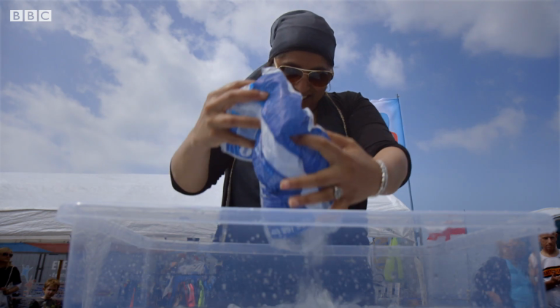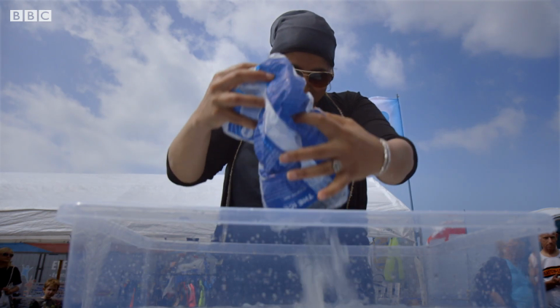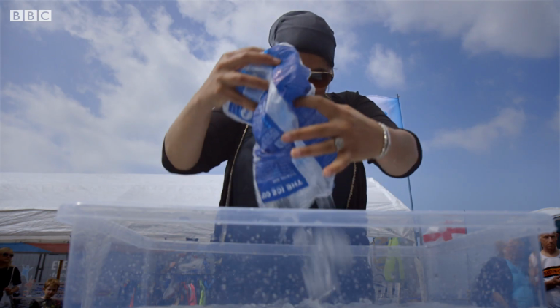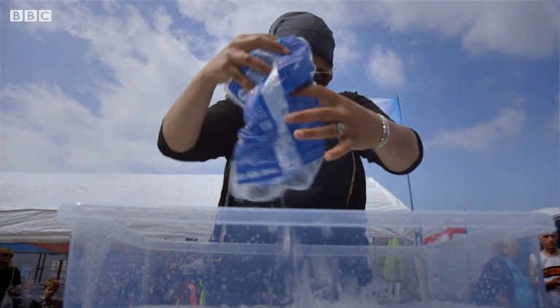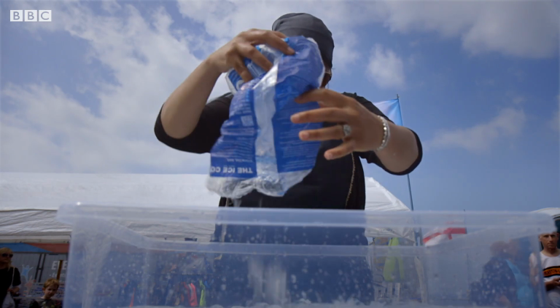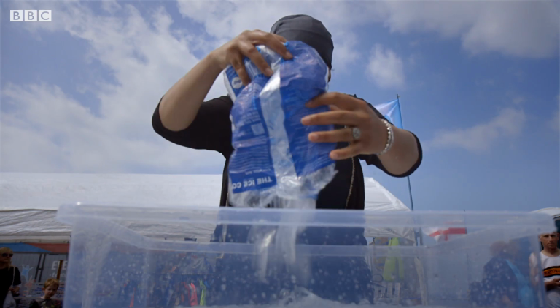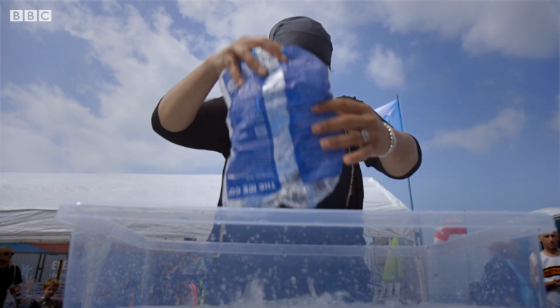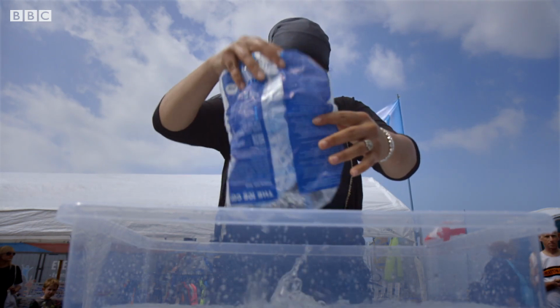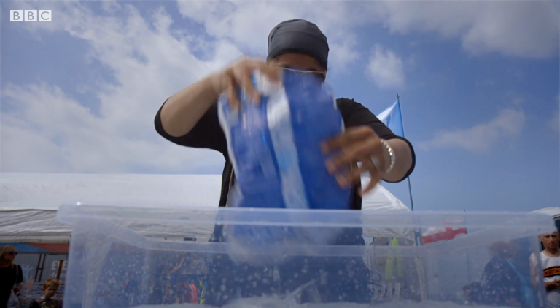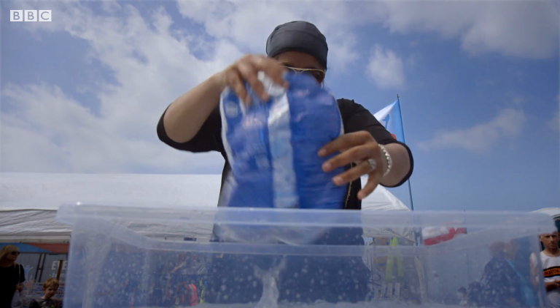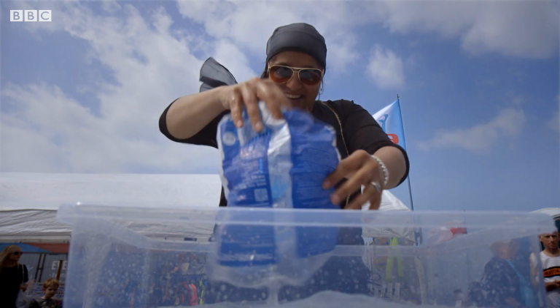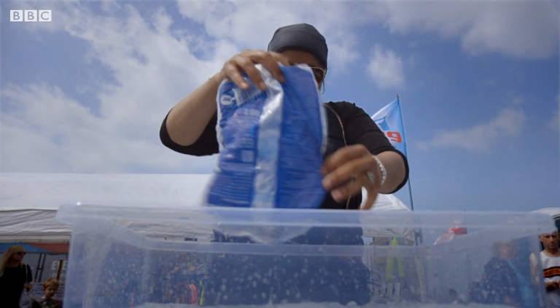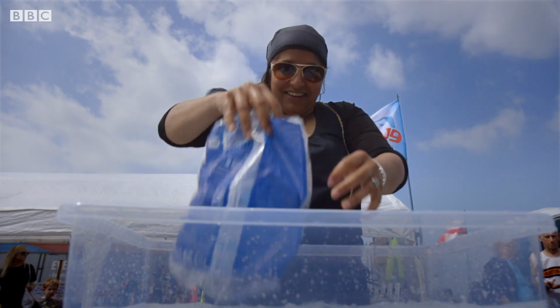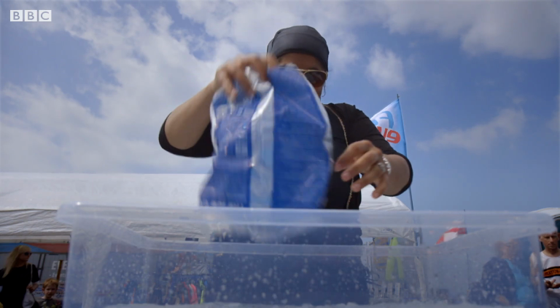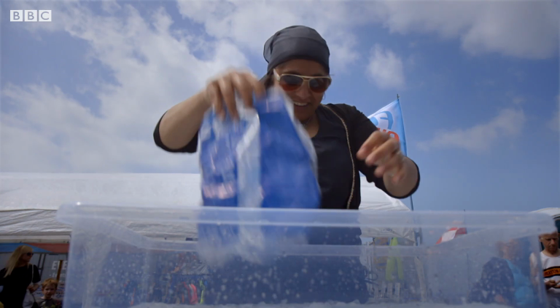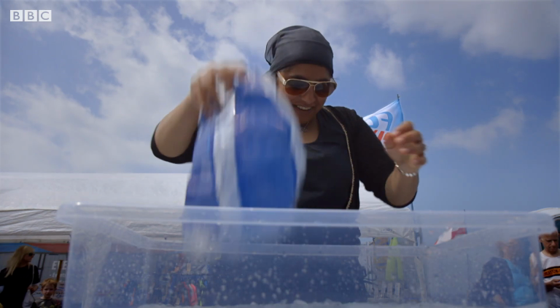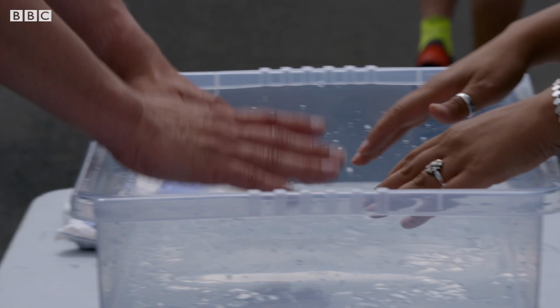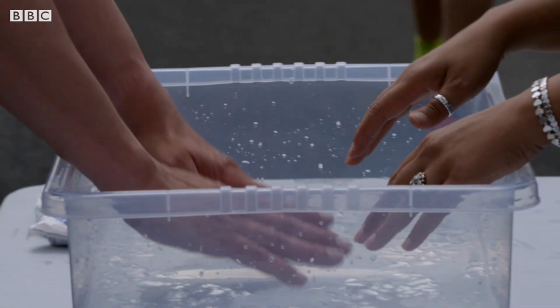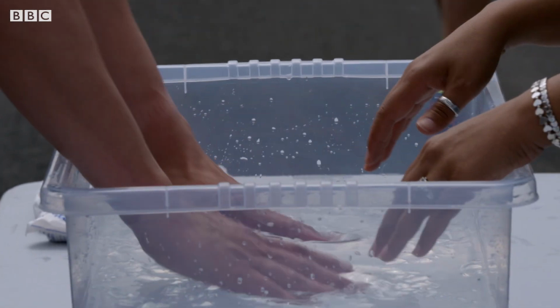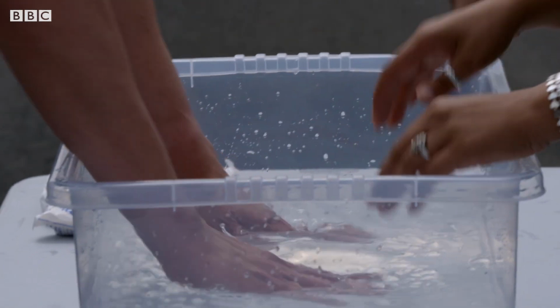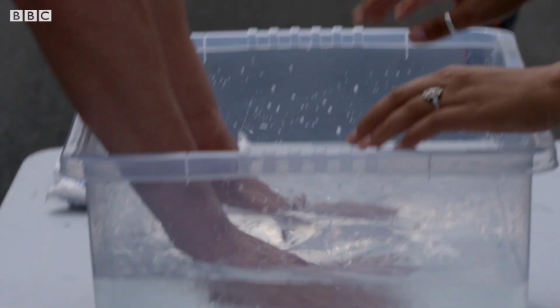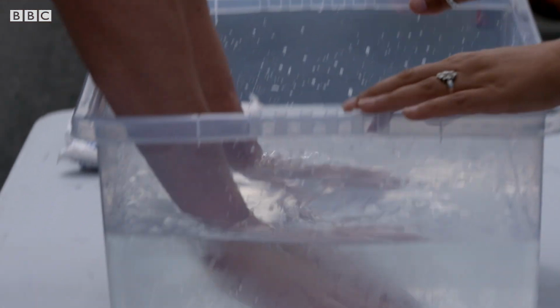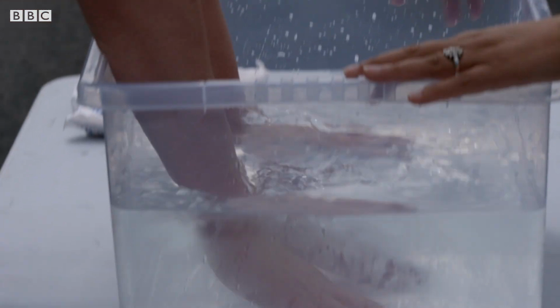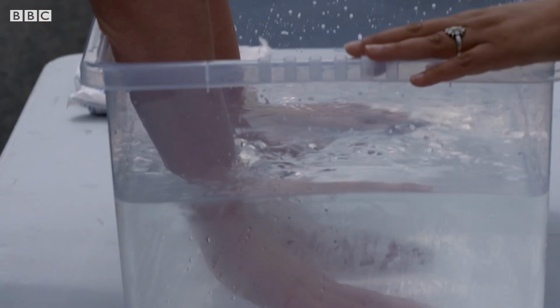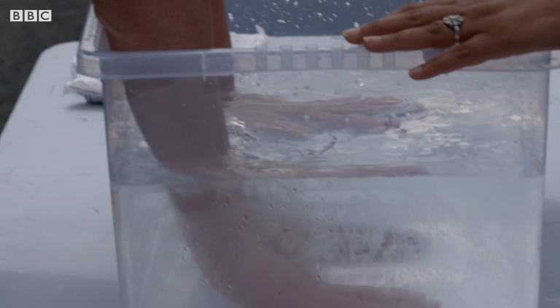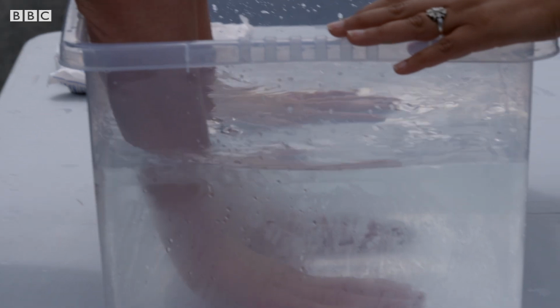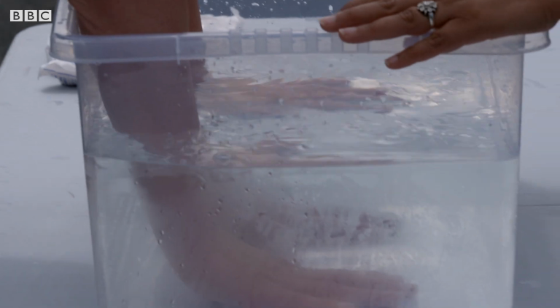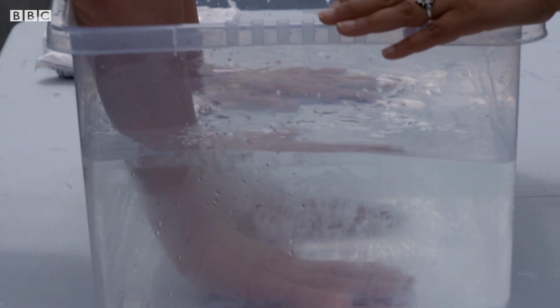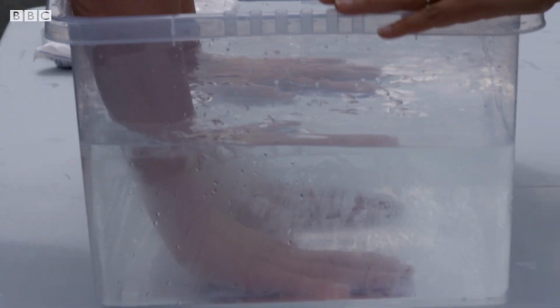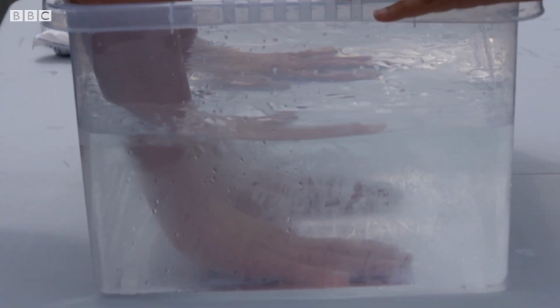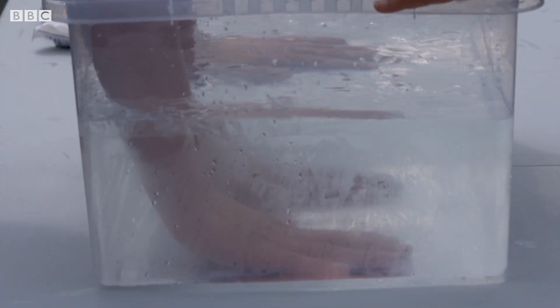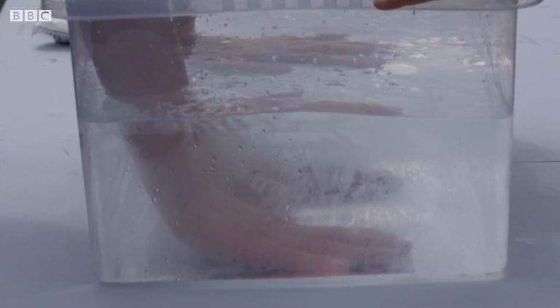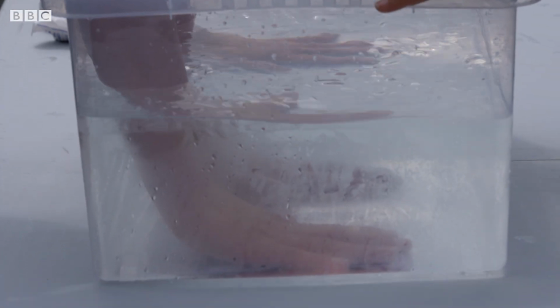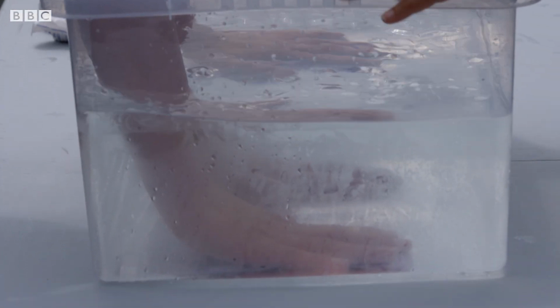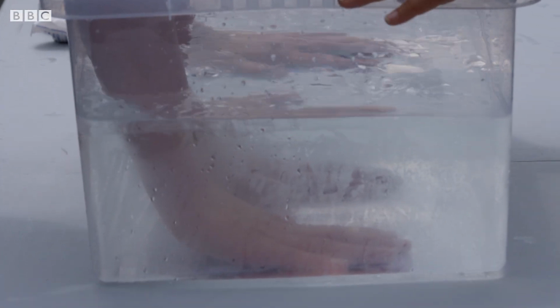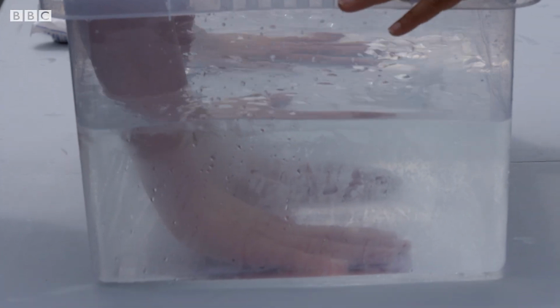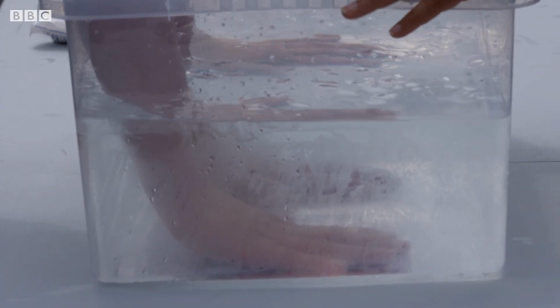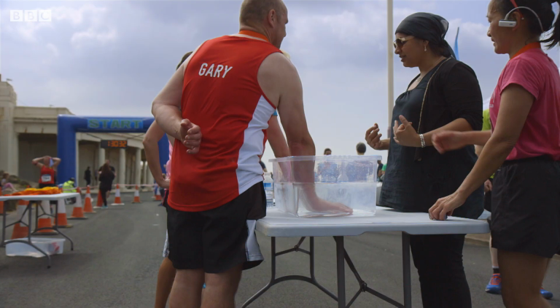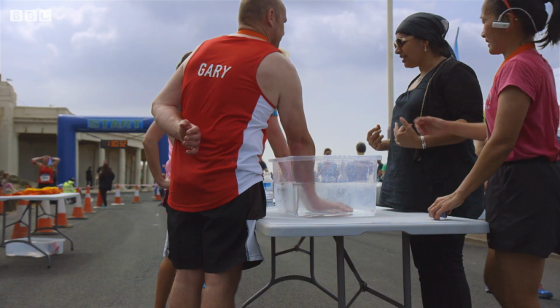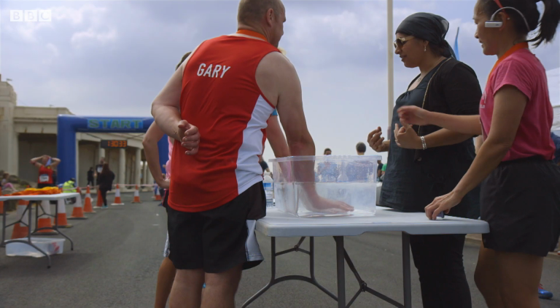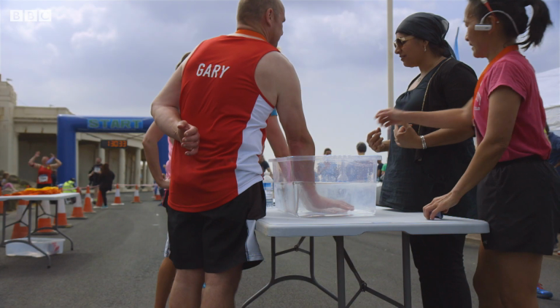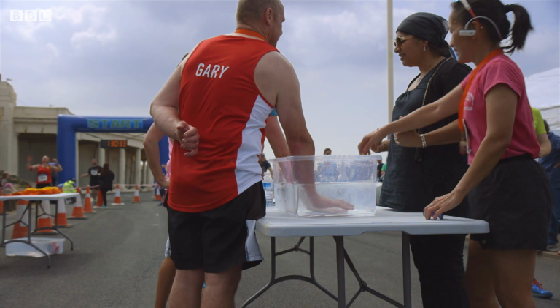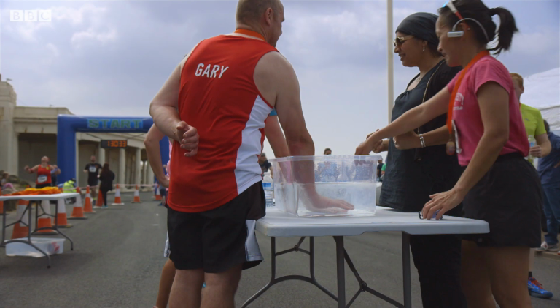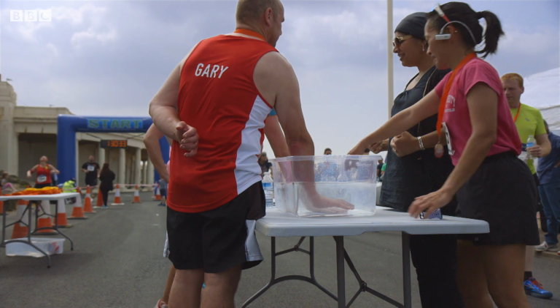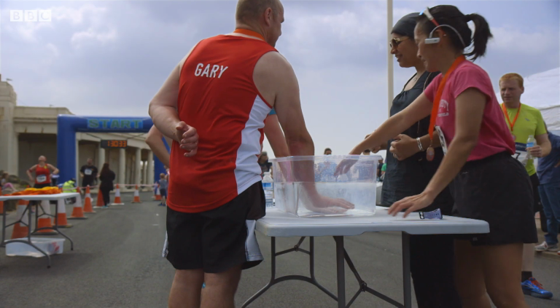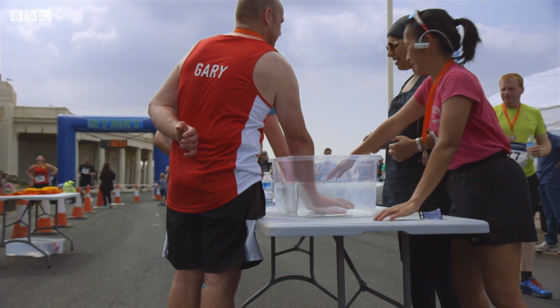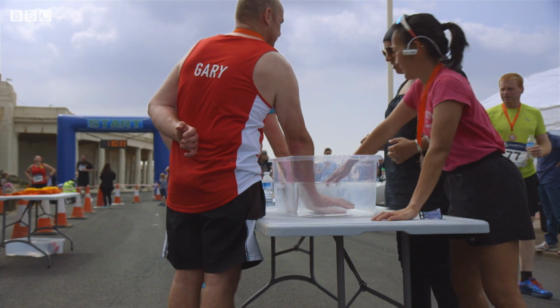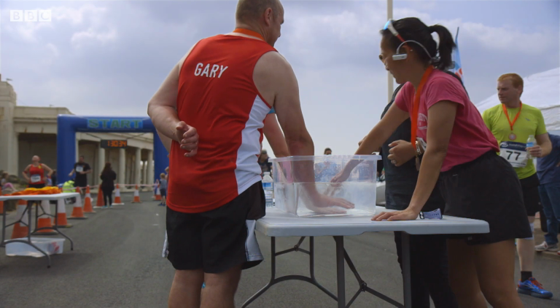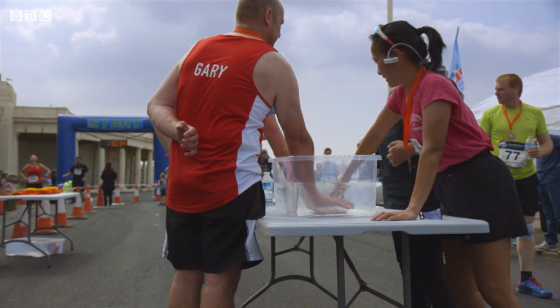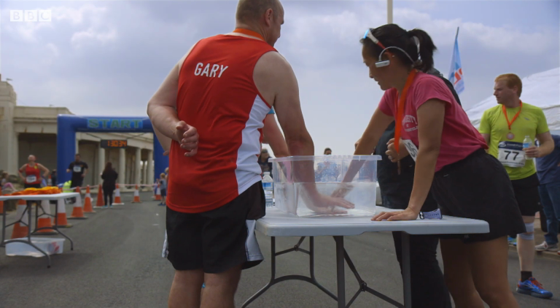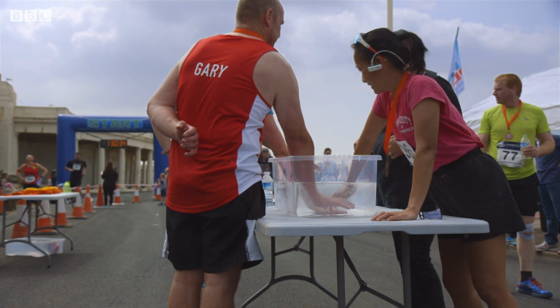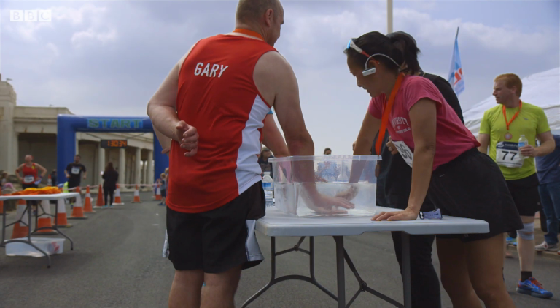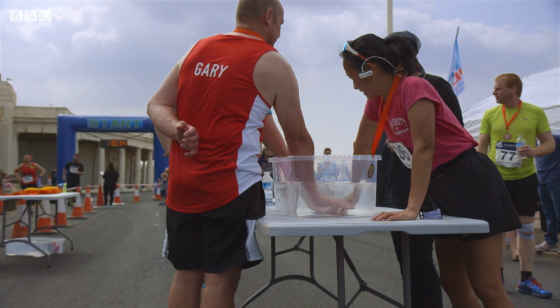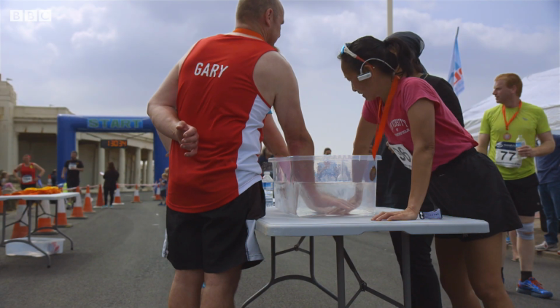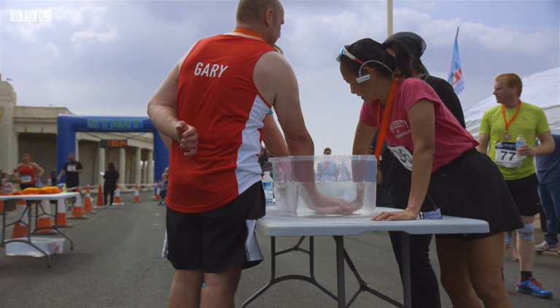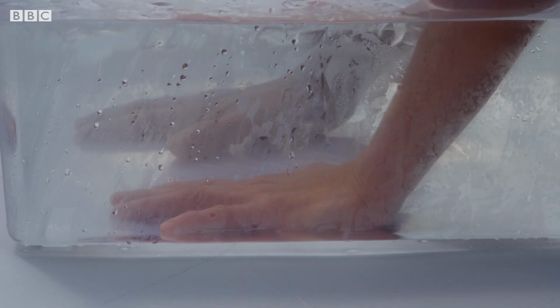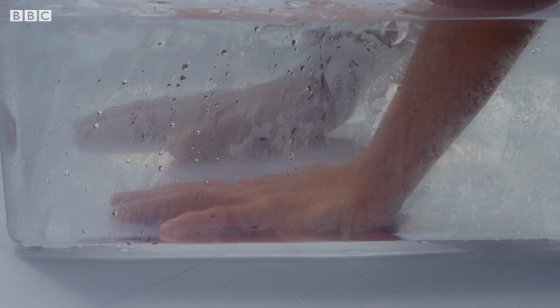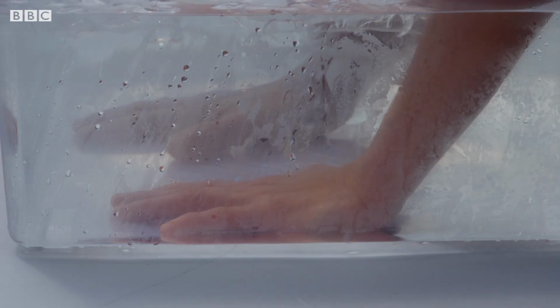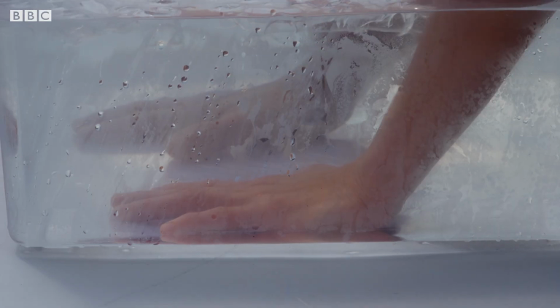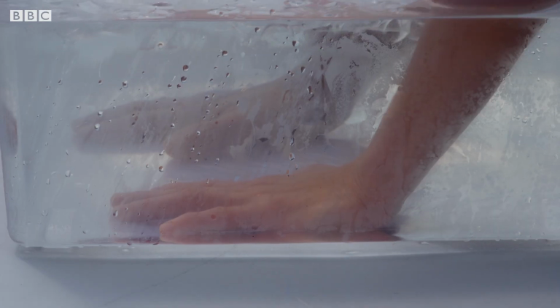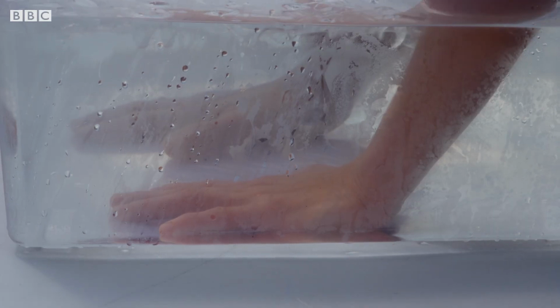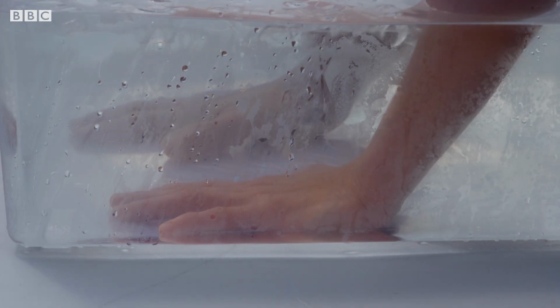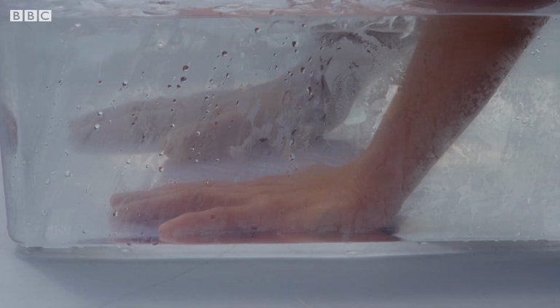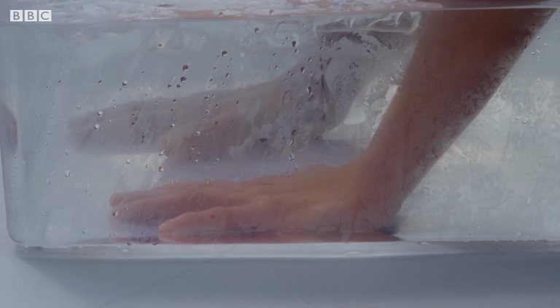One useful tip is to put your hands in cold water. This is amongst the fastest ways to cool the whole body when you're hot.